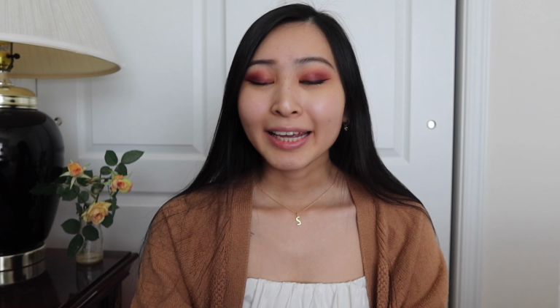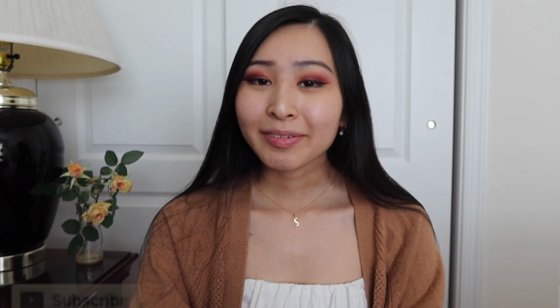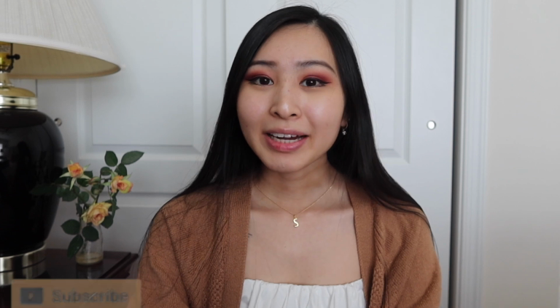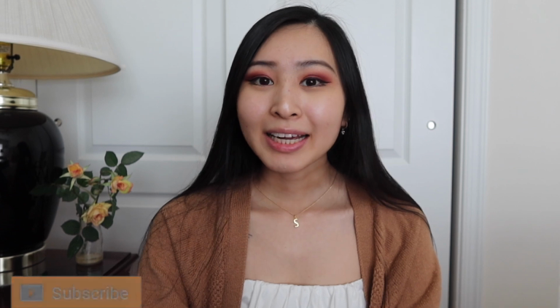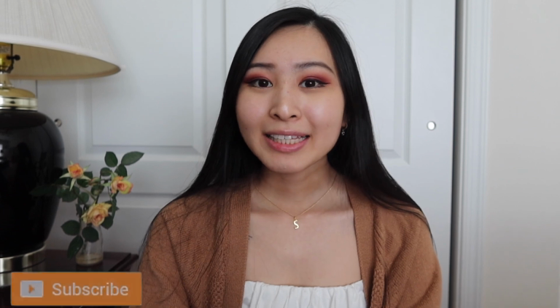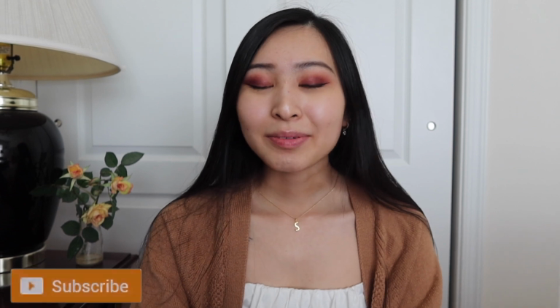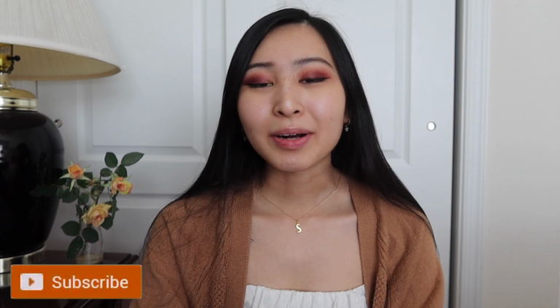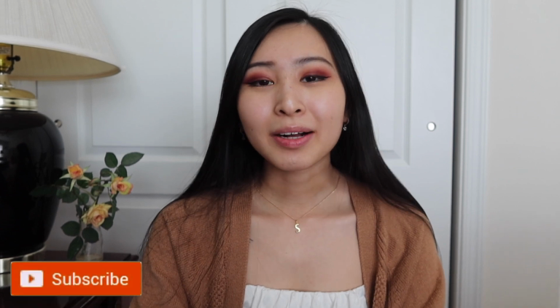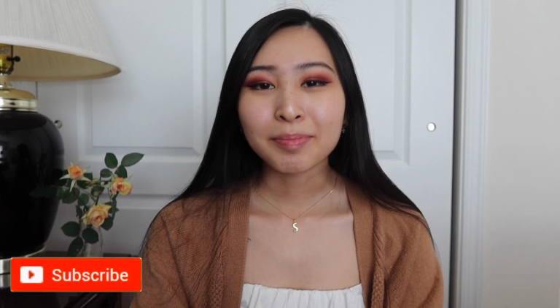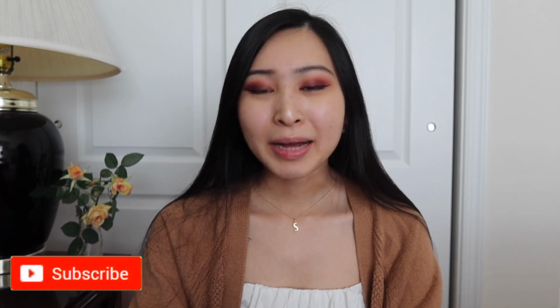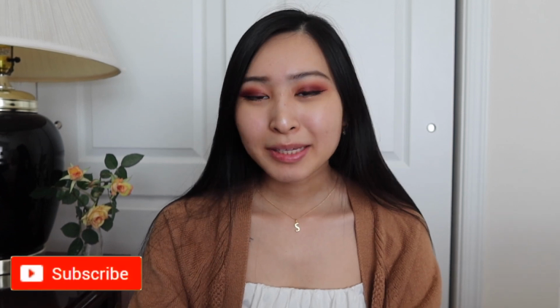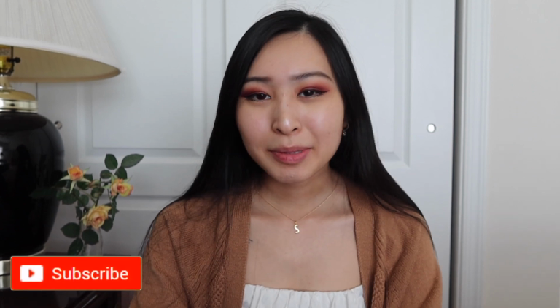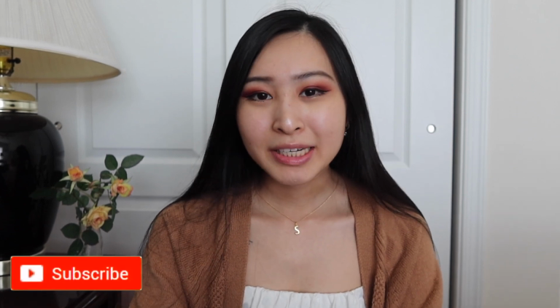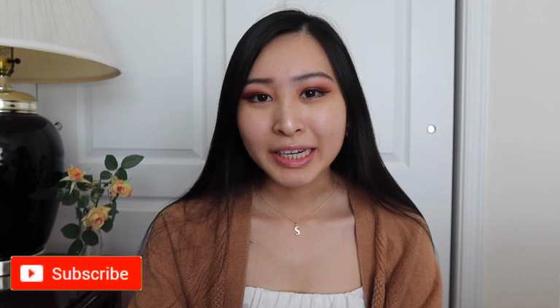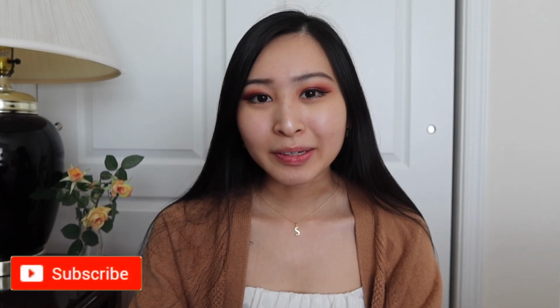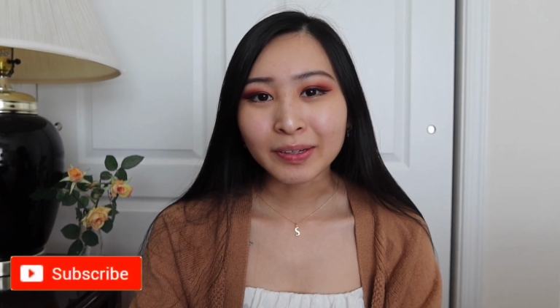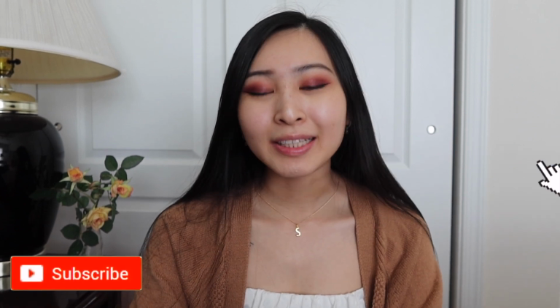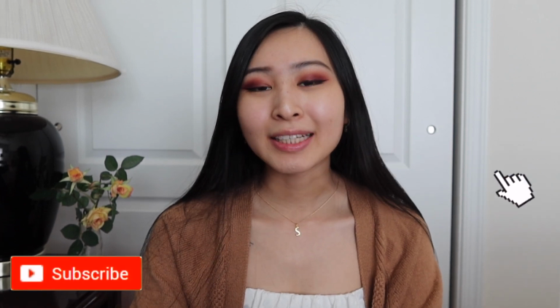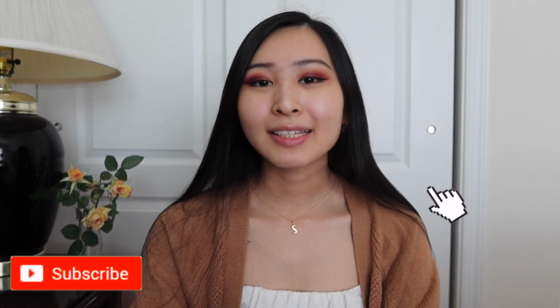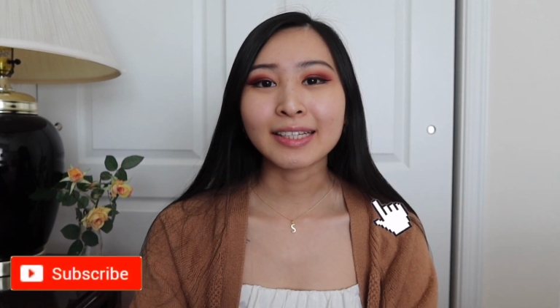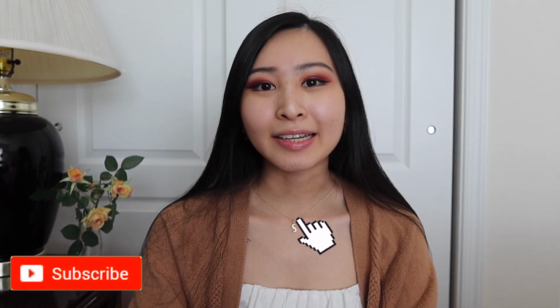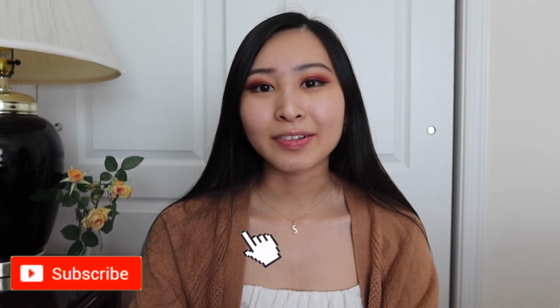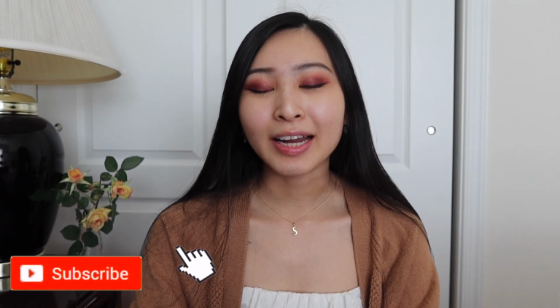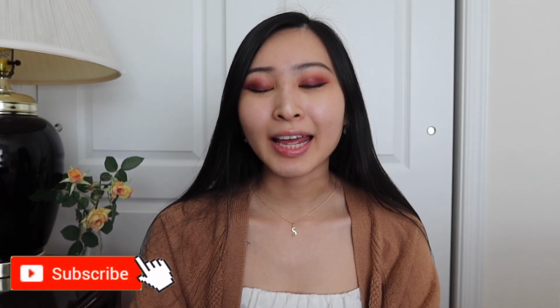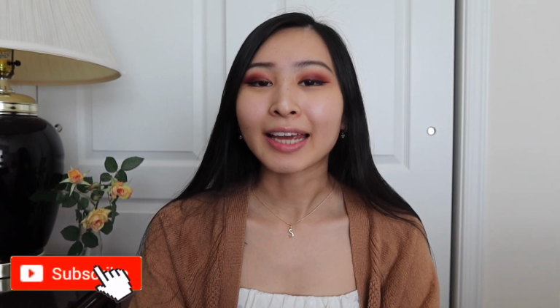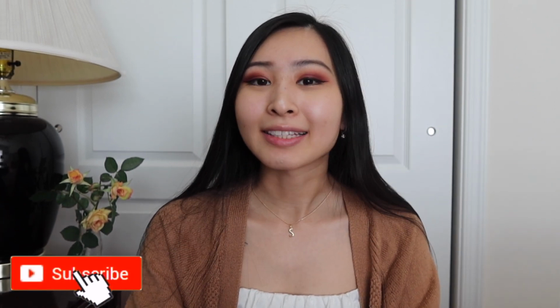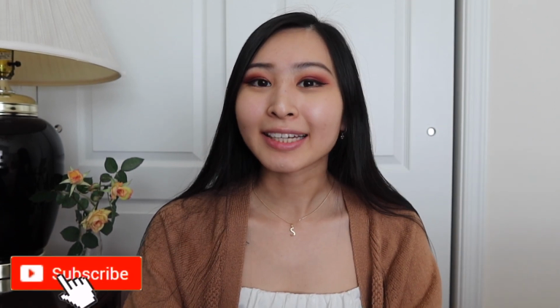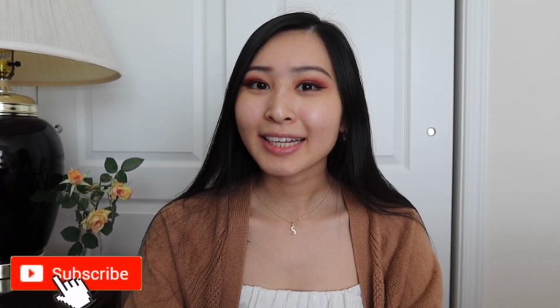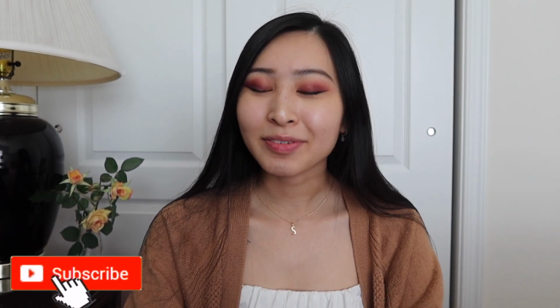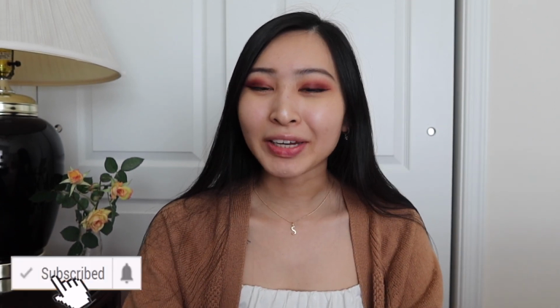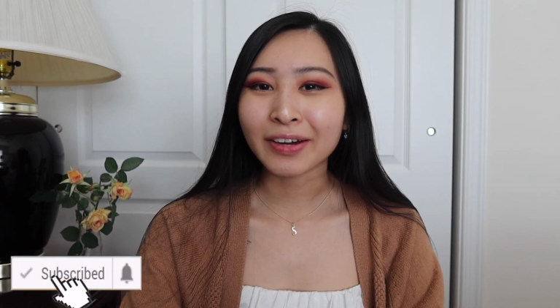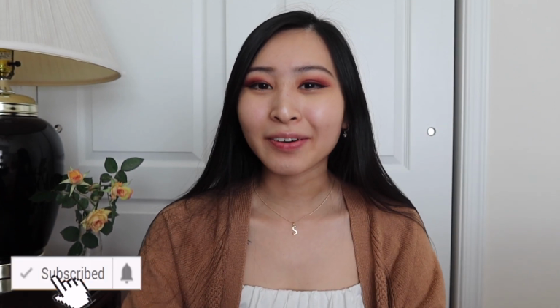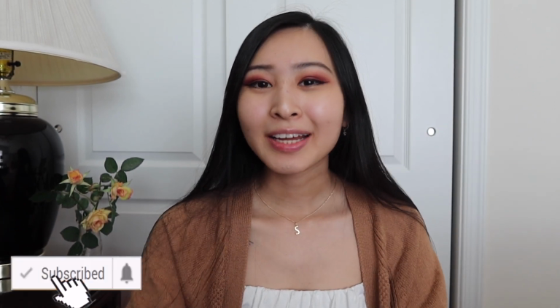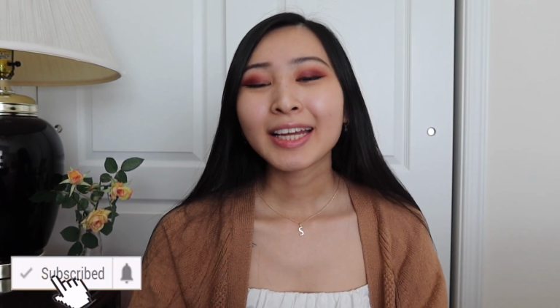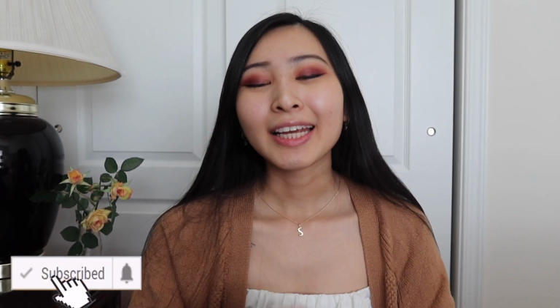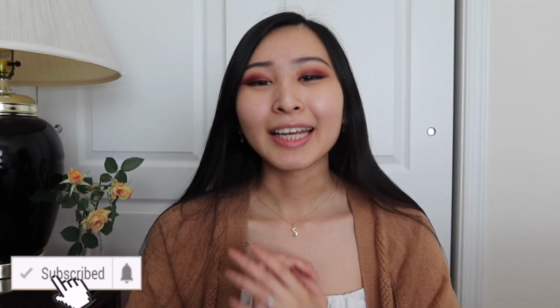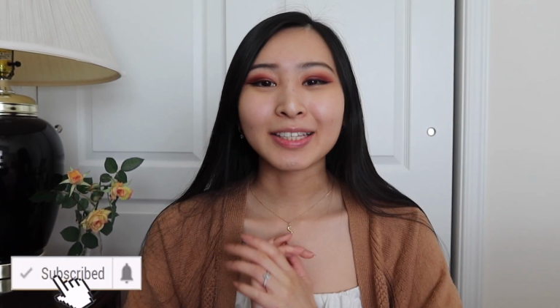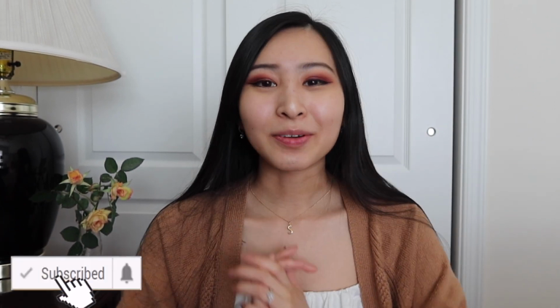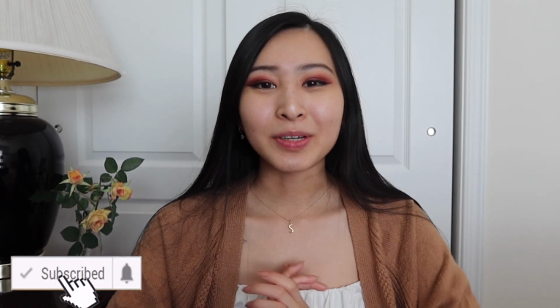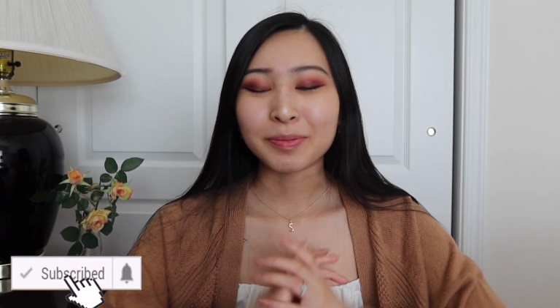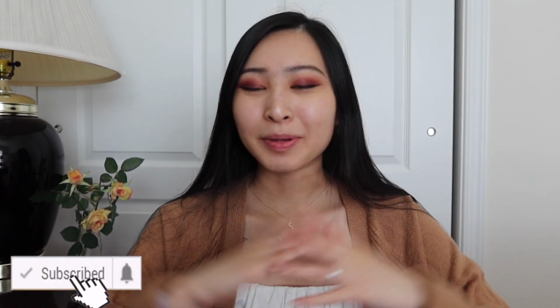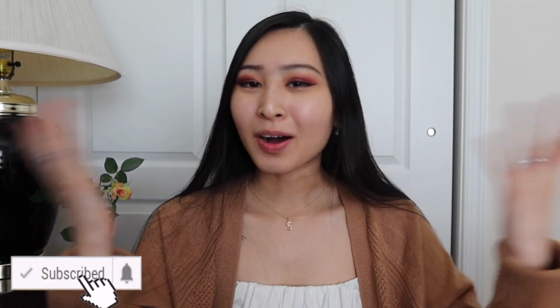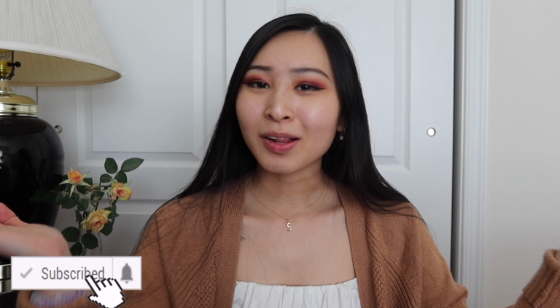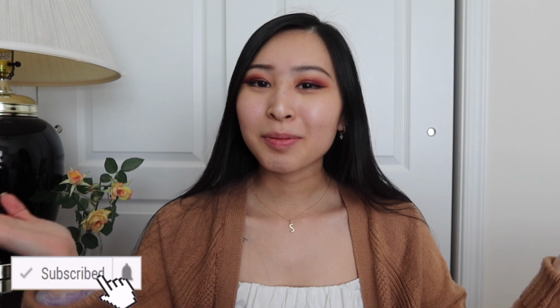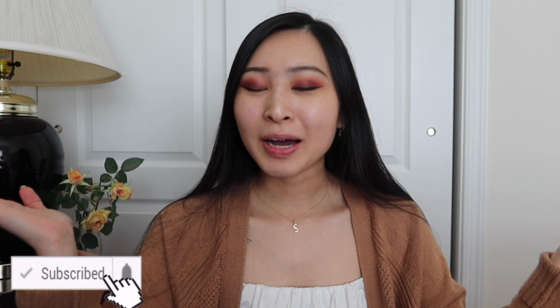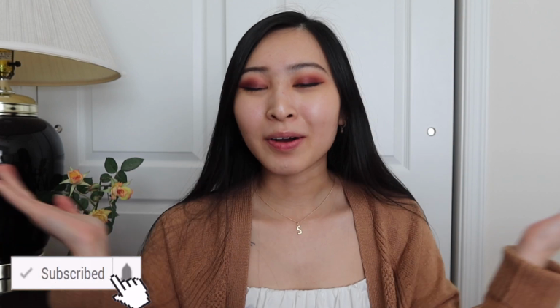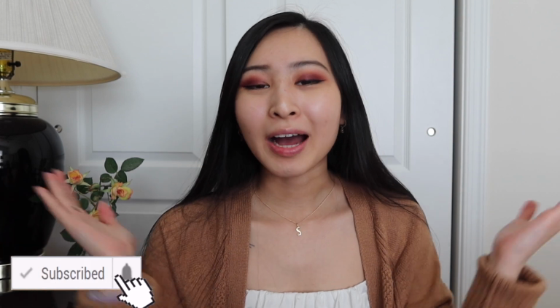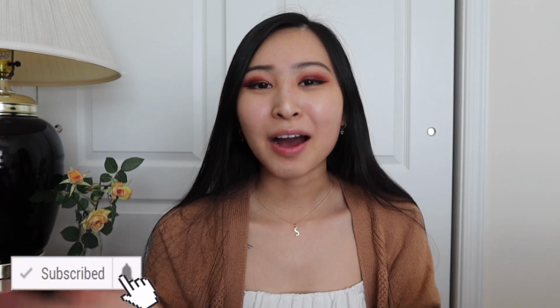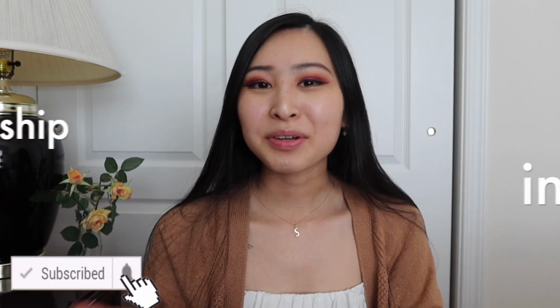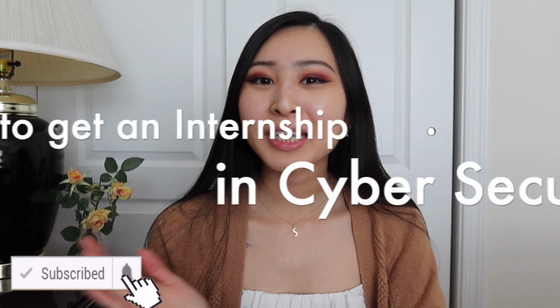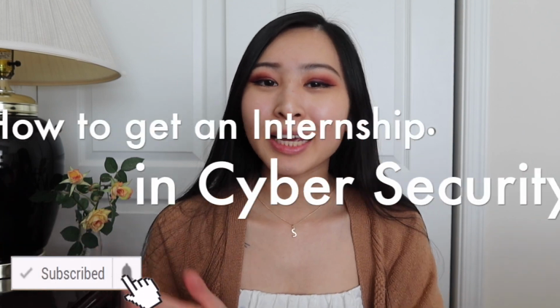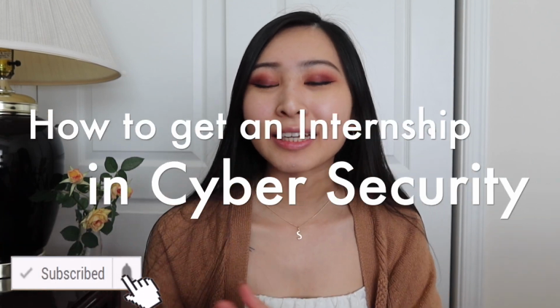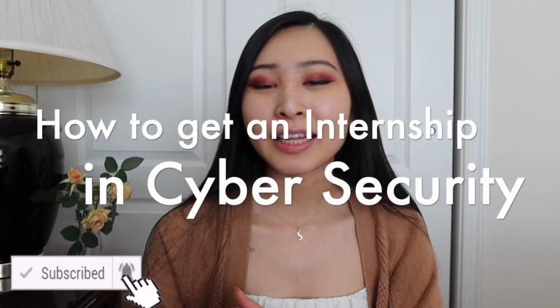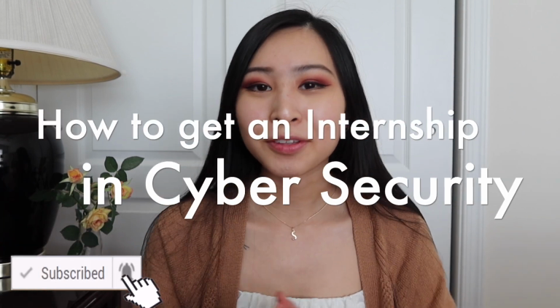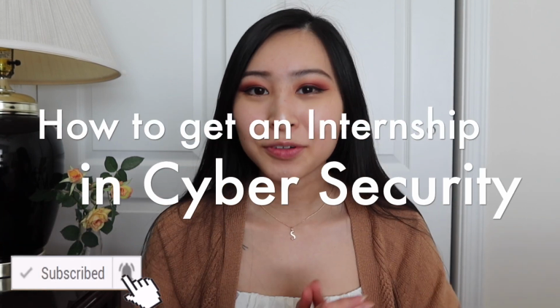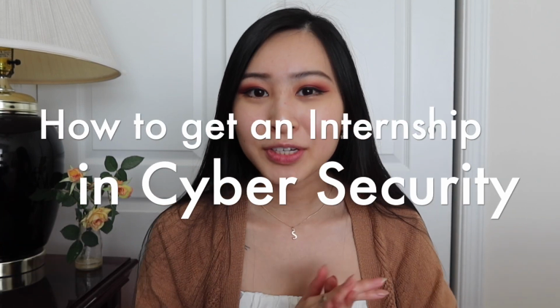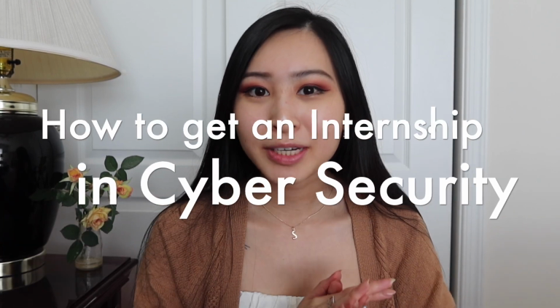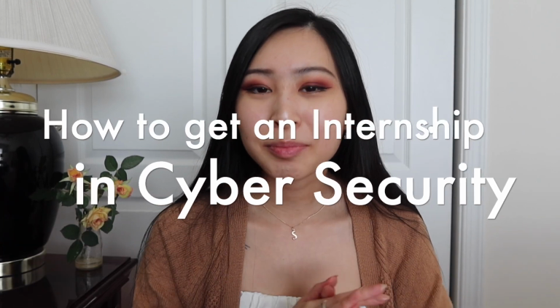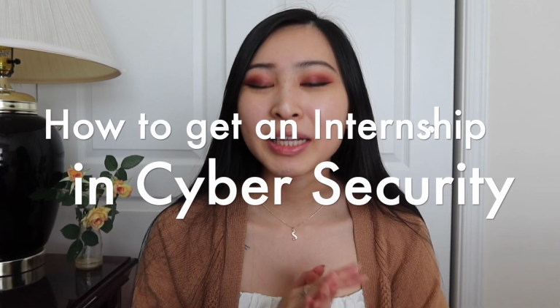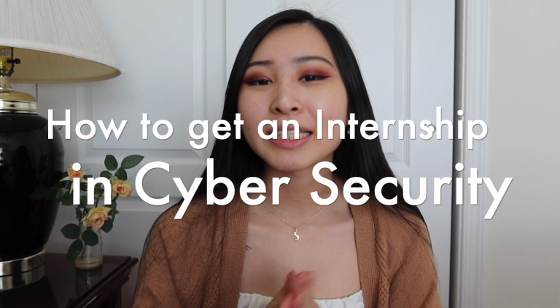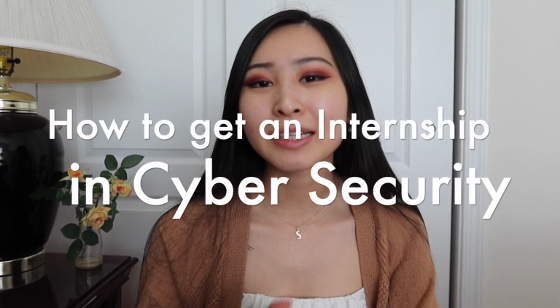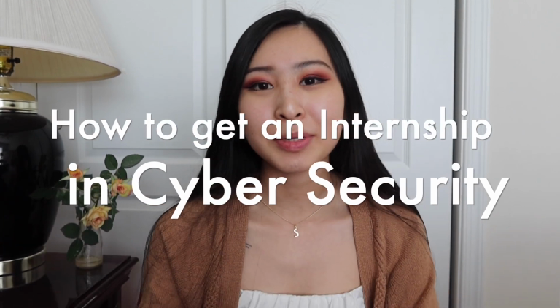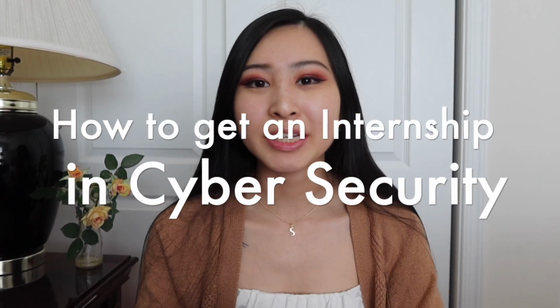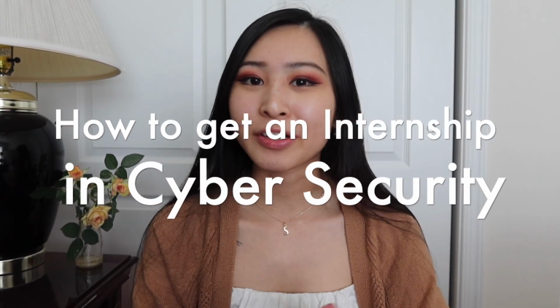Hey friends, welcome back to my channel. This is Sandra and today's video is going to be all about how to get an internship in cybersecurity.